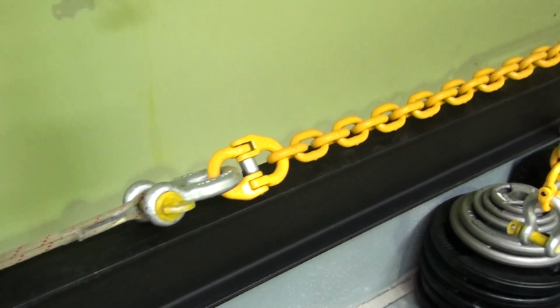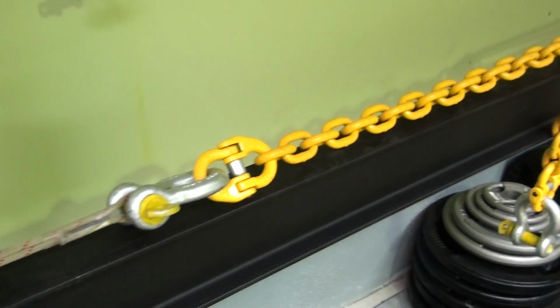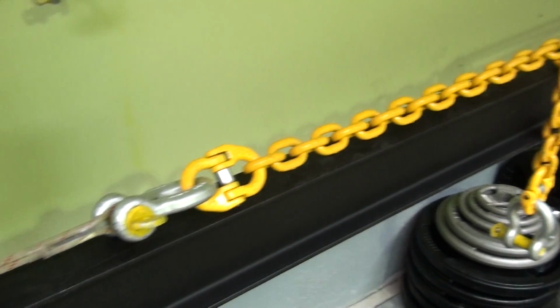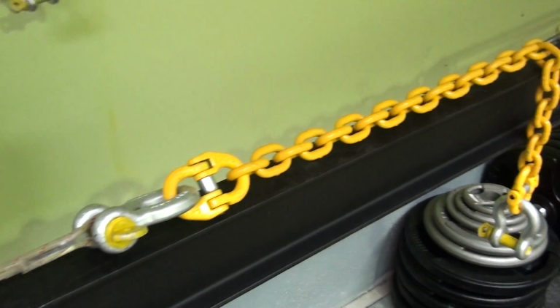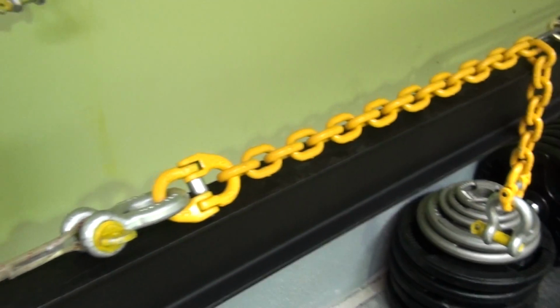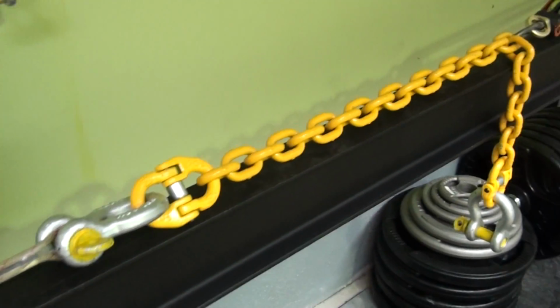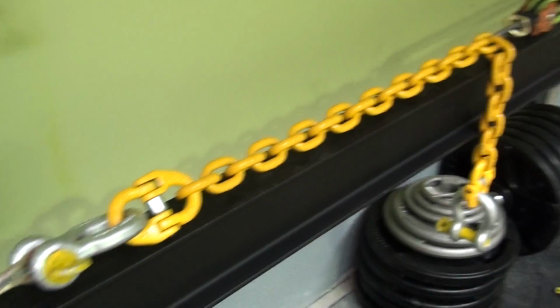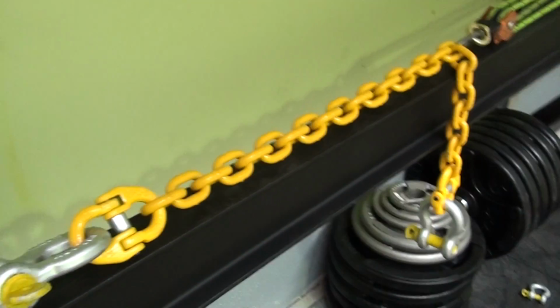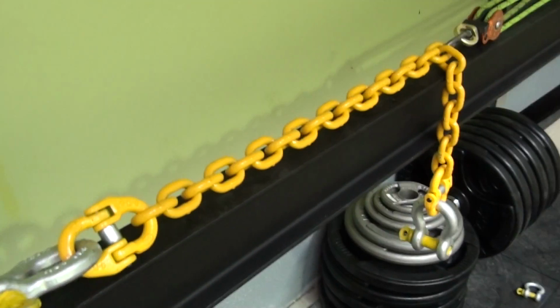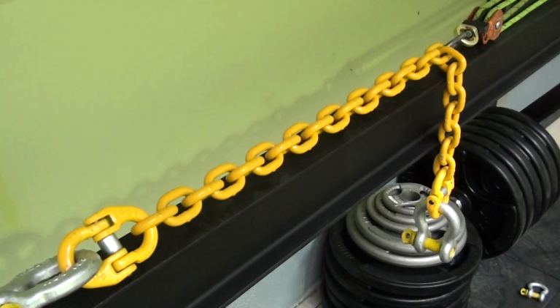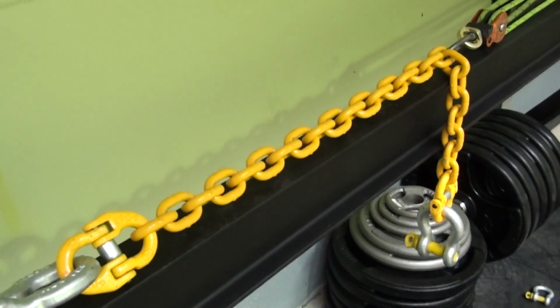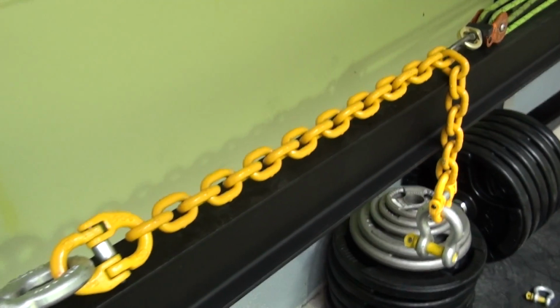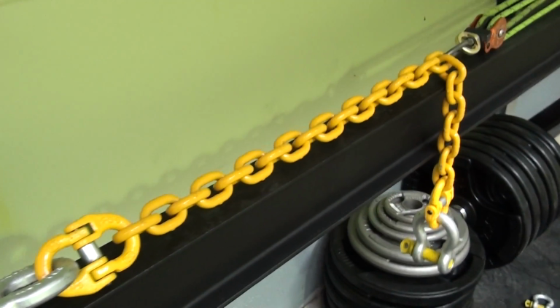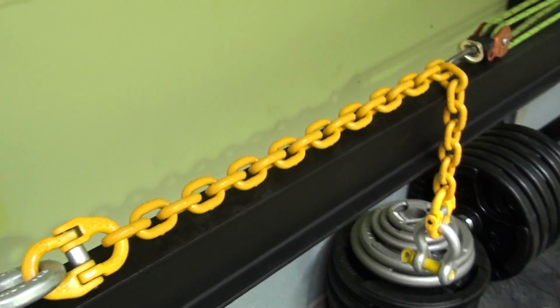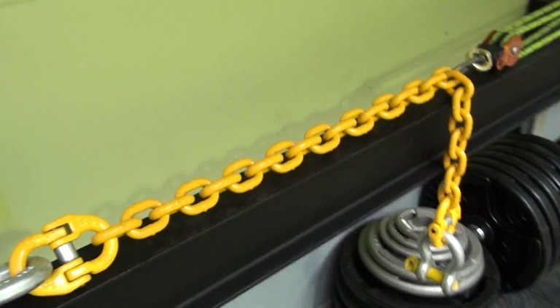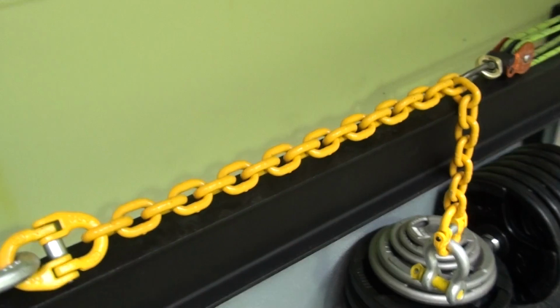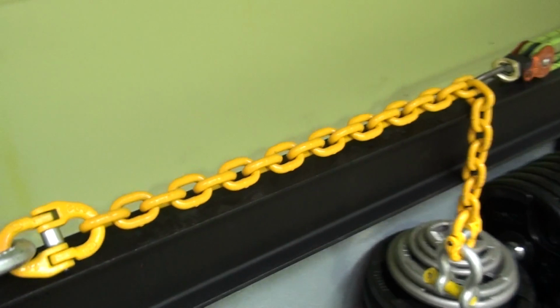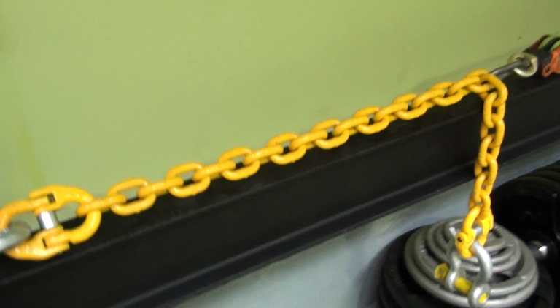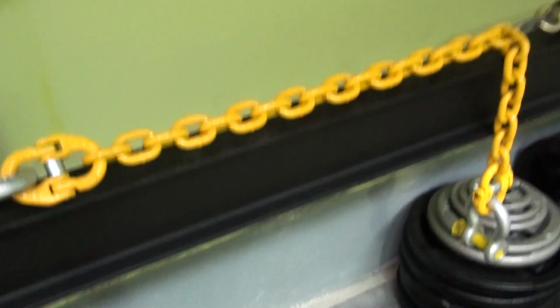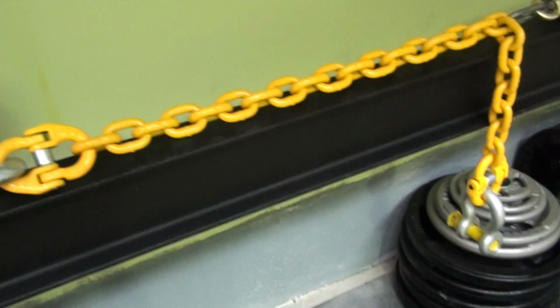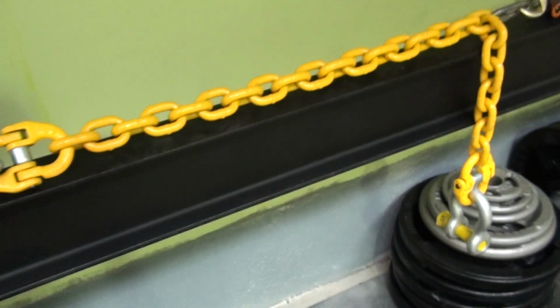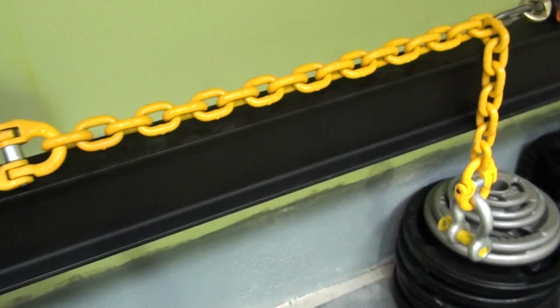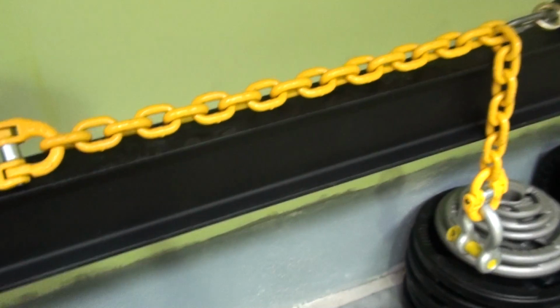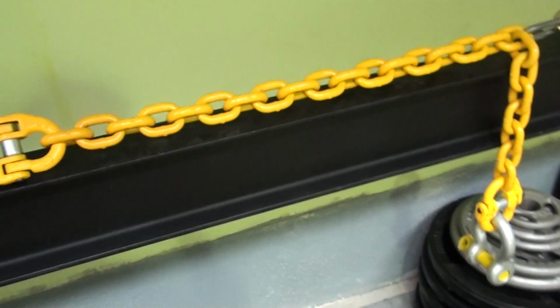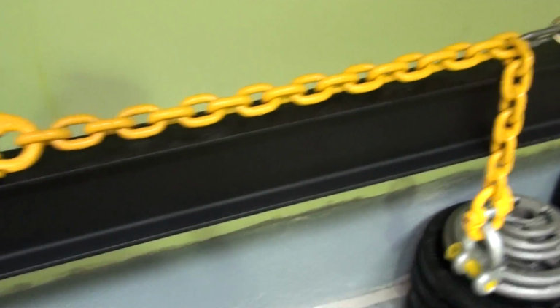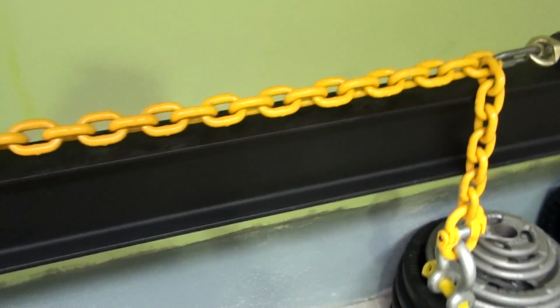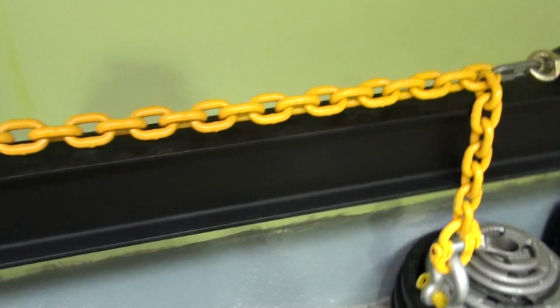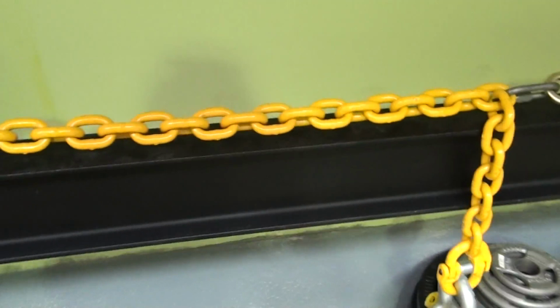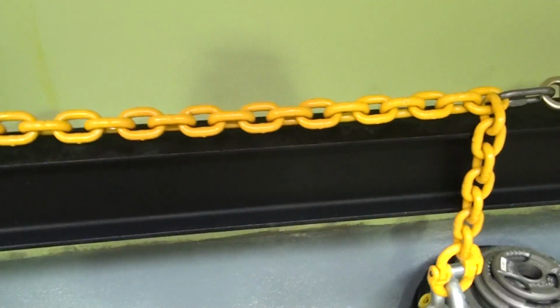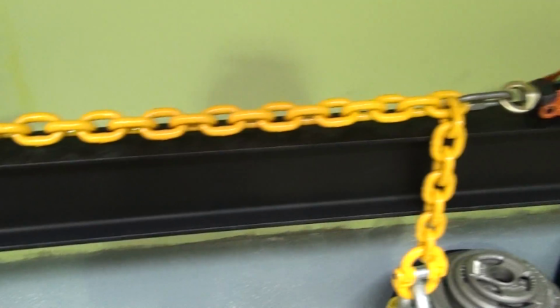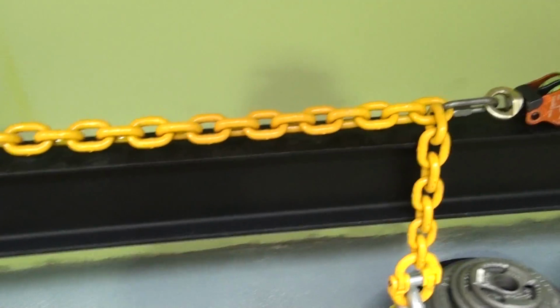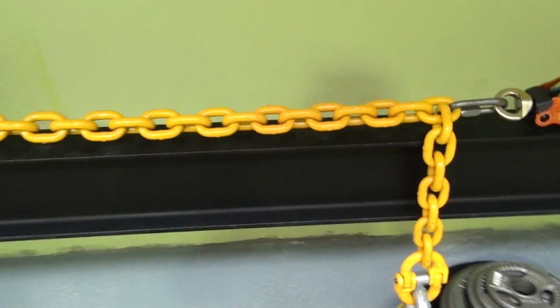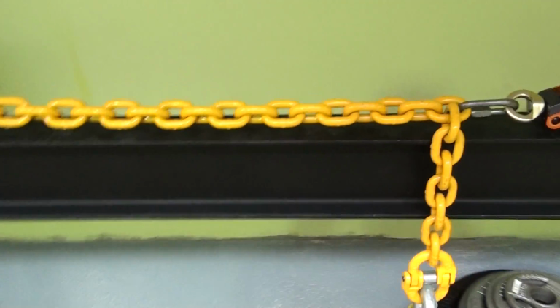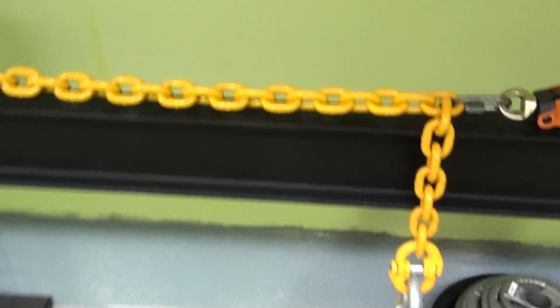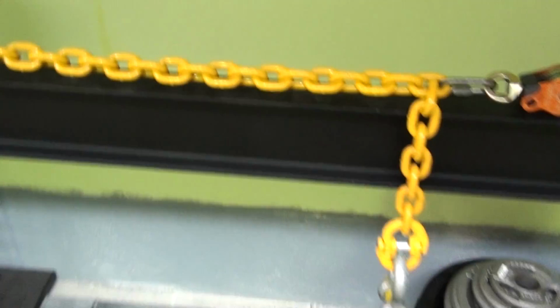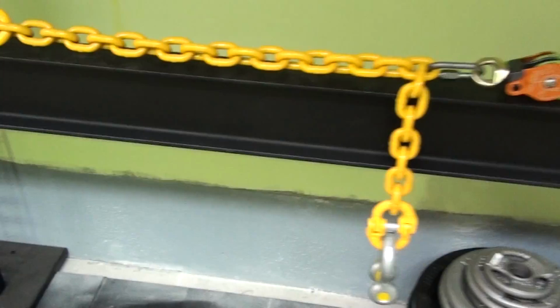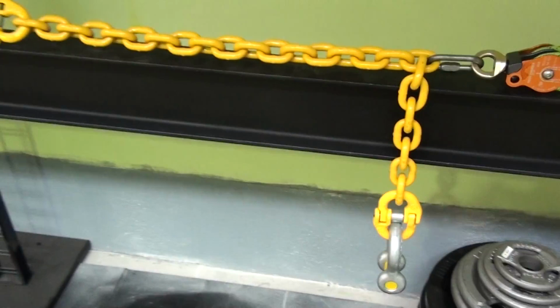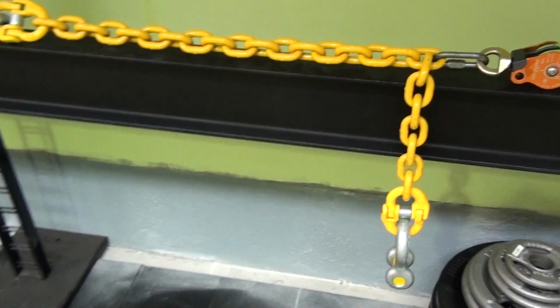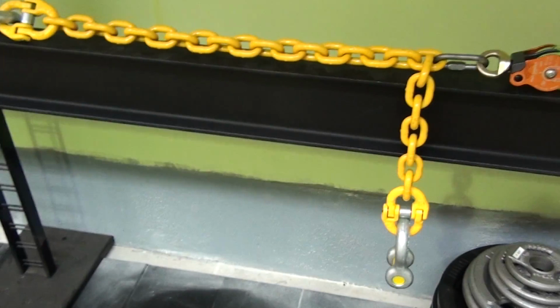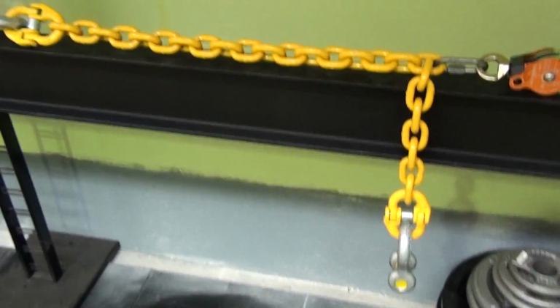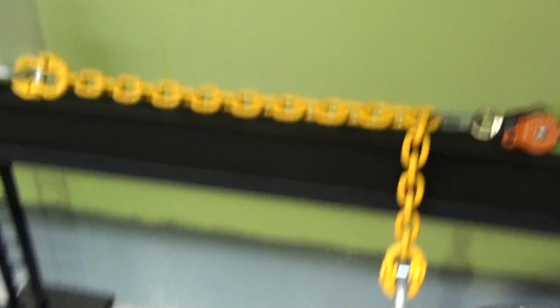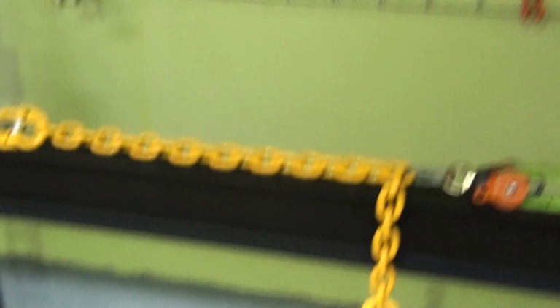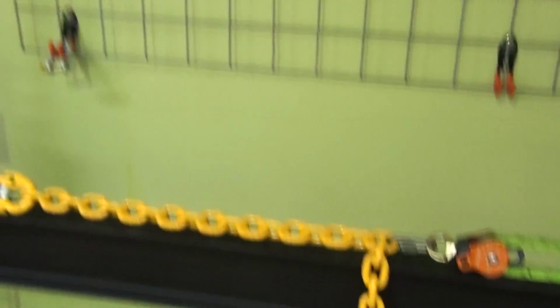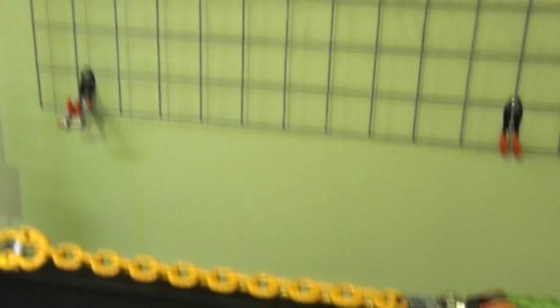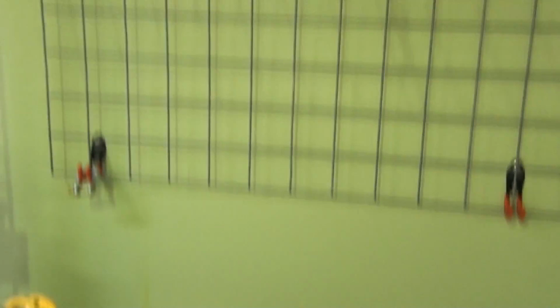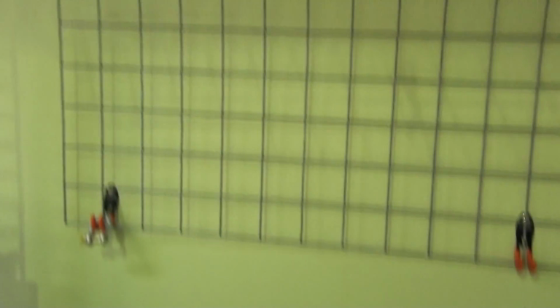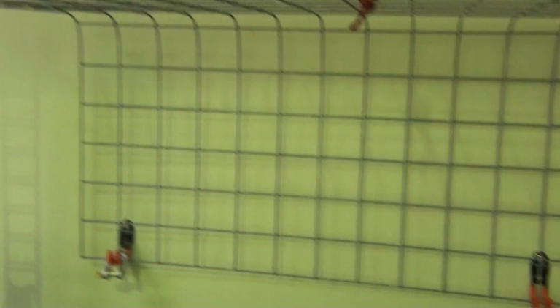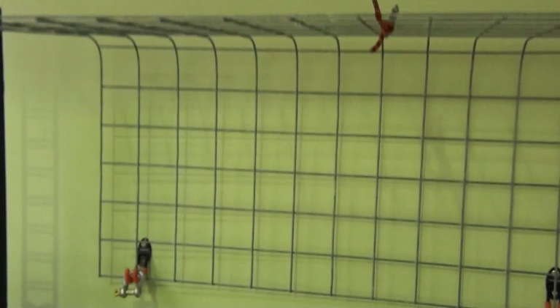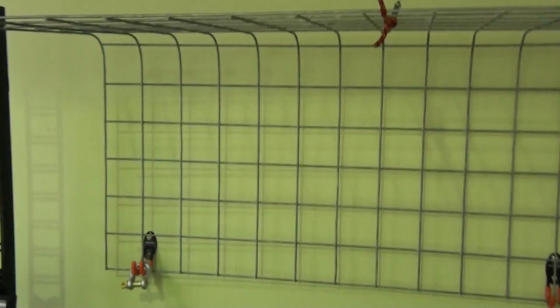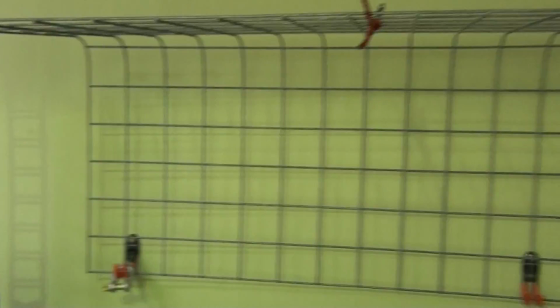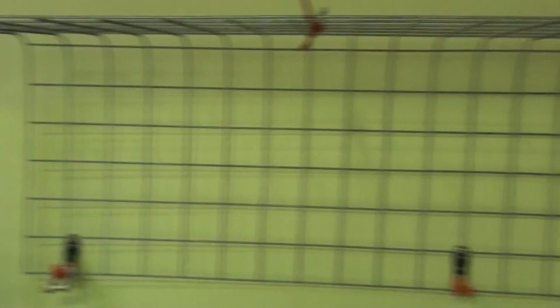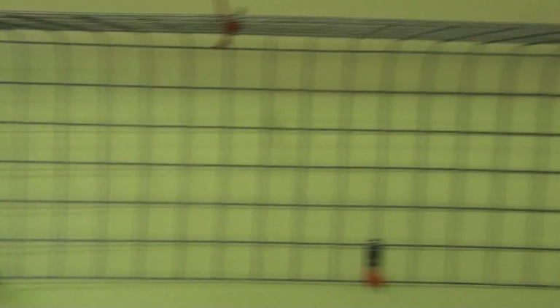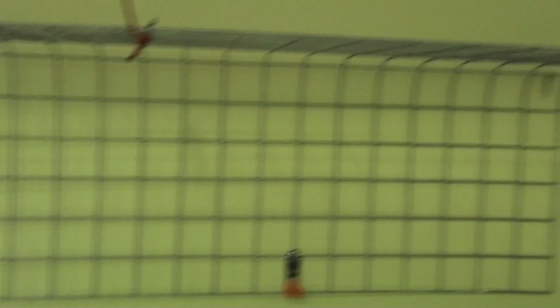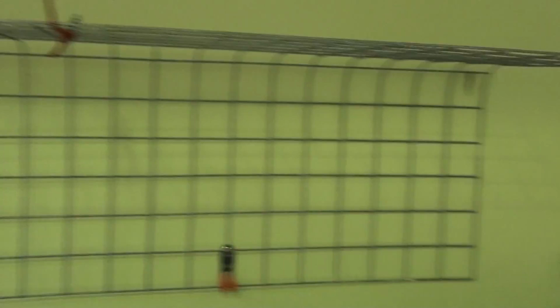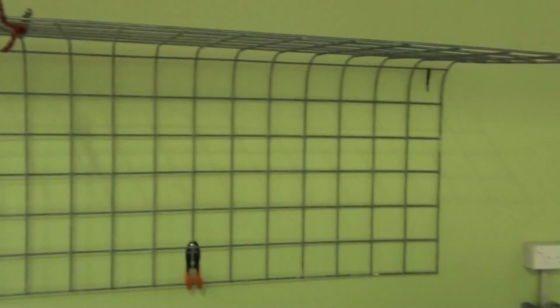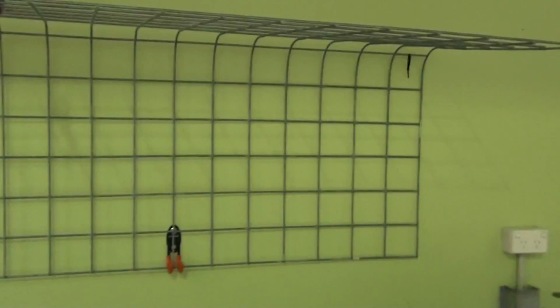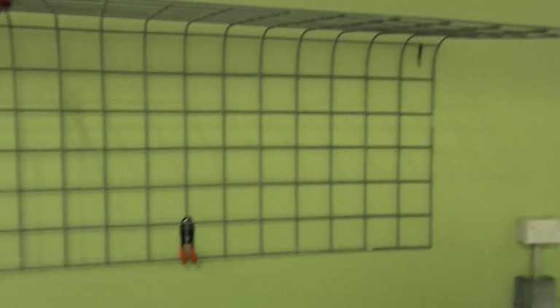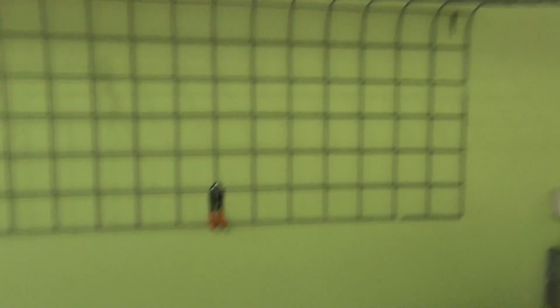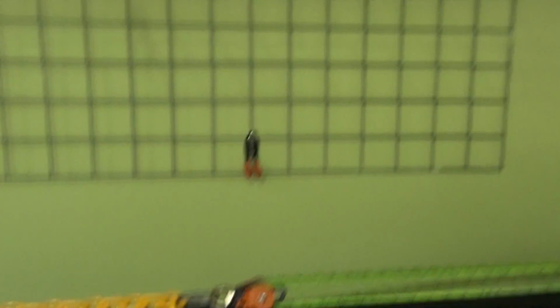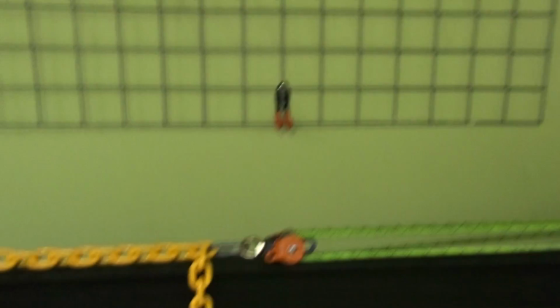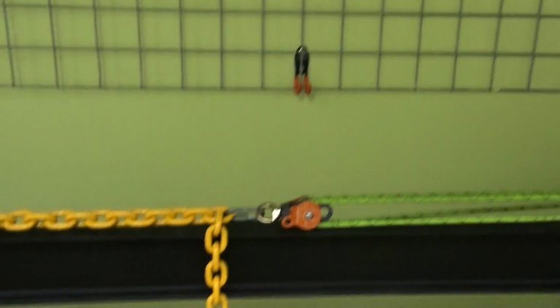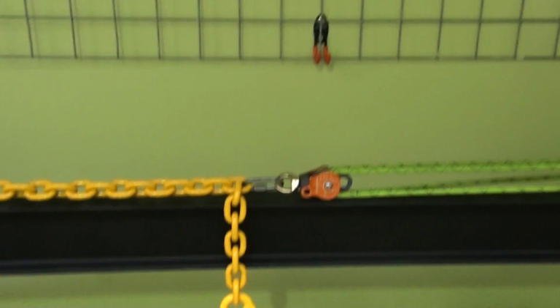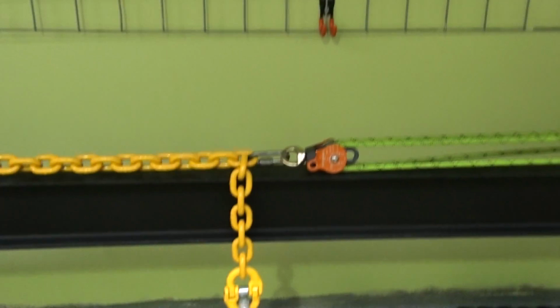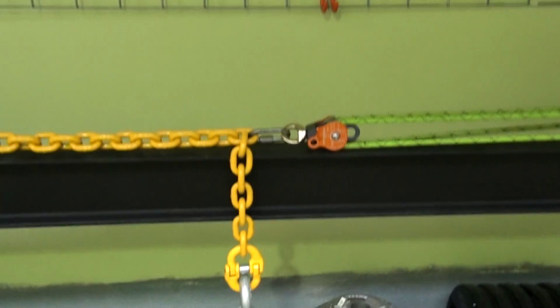There's a big lump of chain here to absorb some energy in case something breaks suddenly. I've also got a cage that I can drop down over the top of the whole thing.